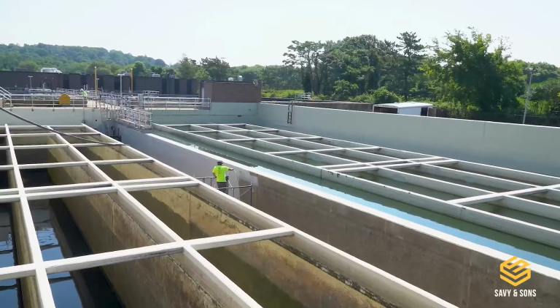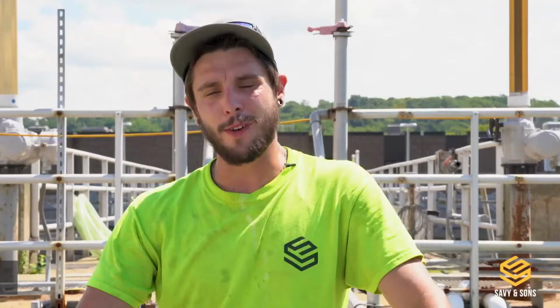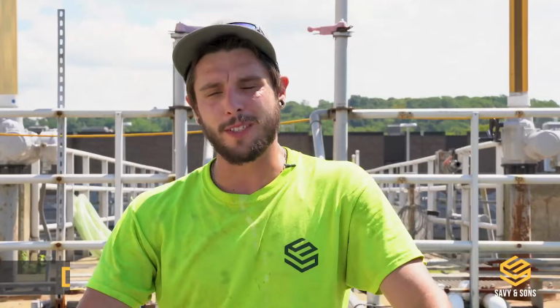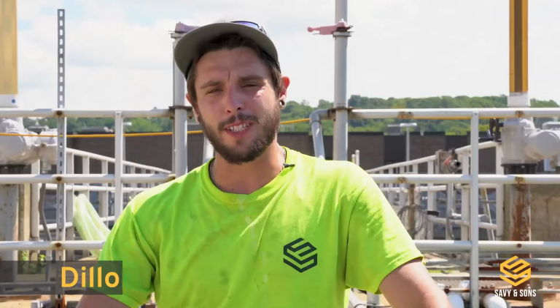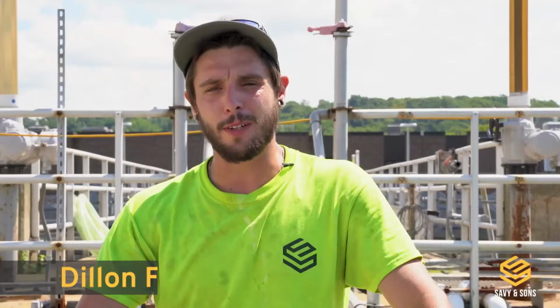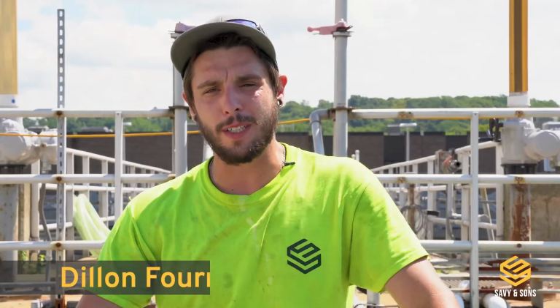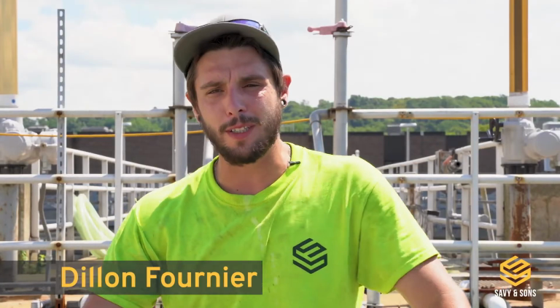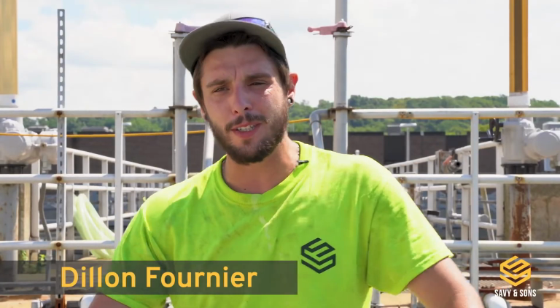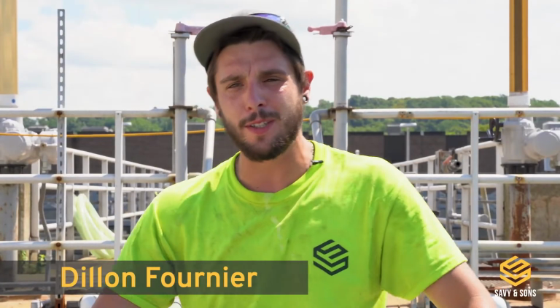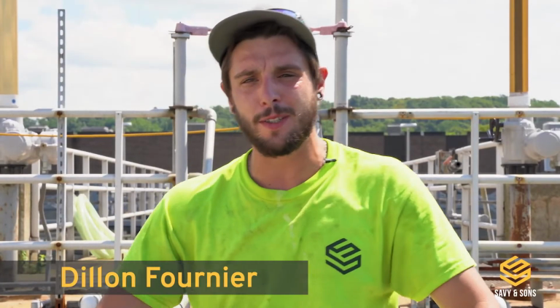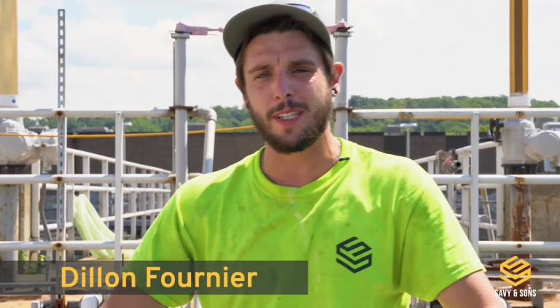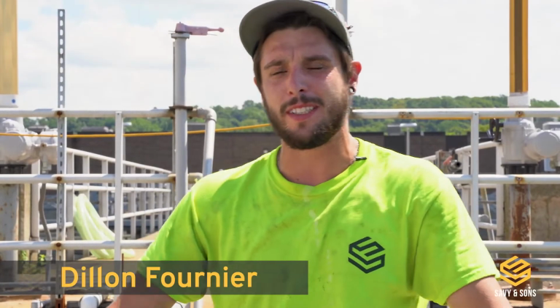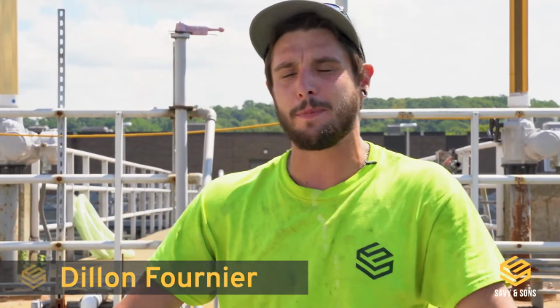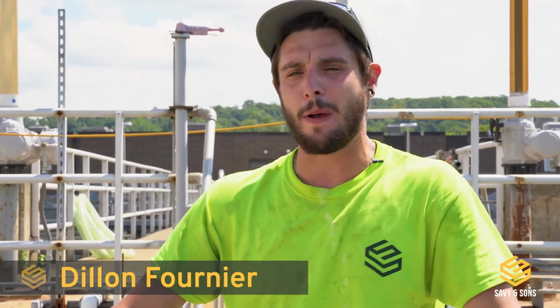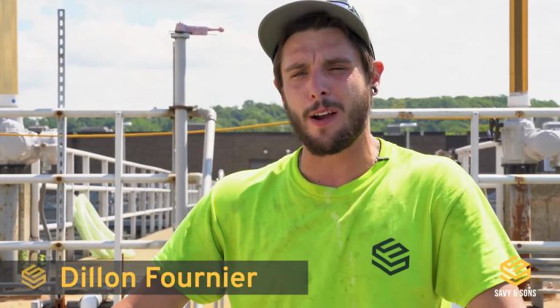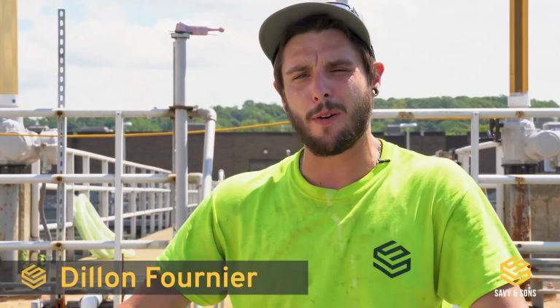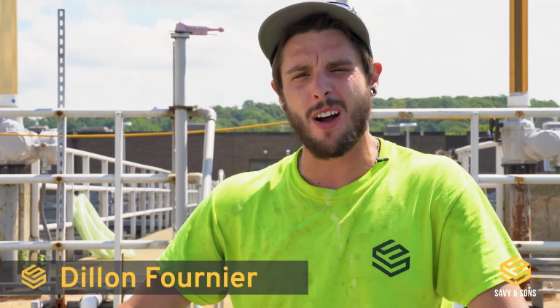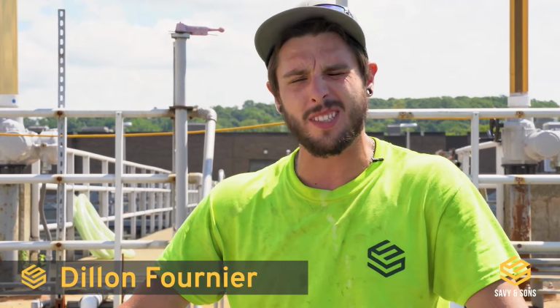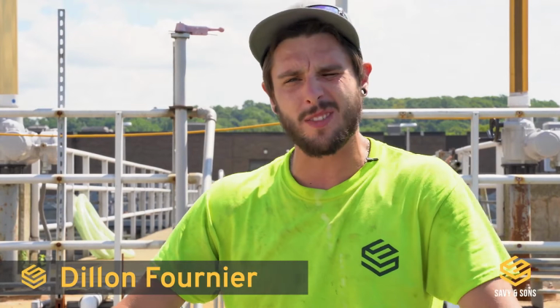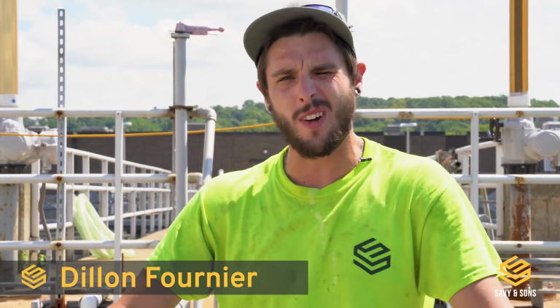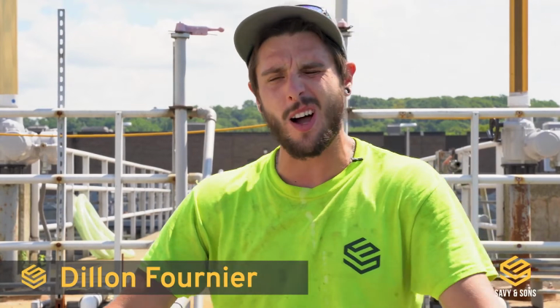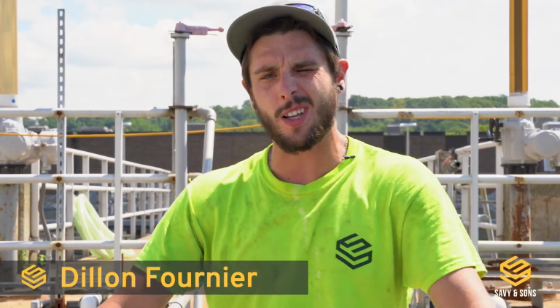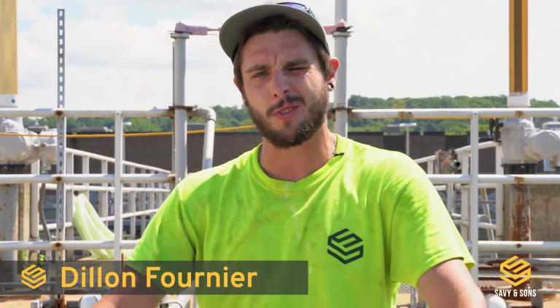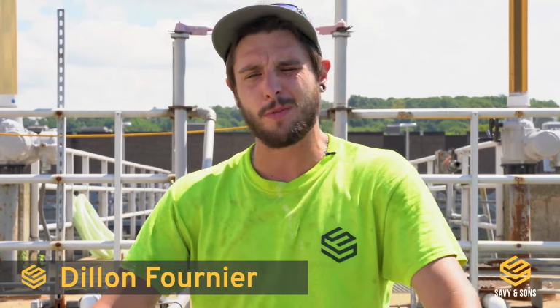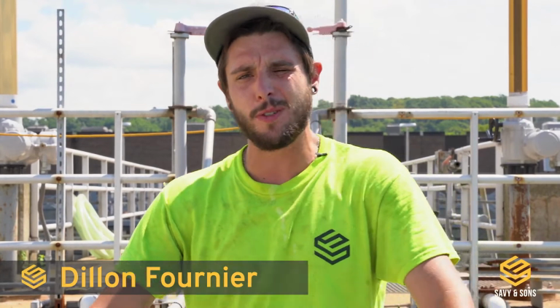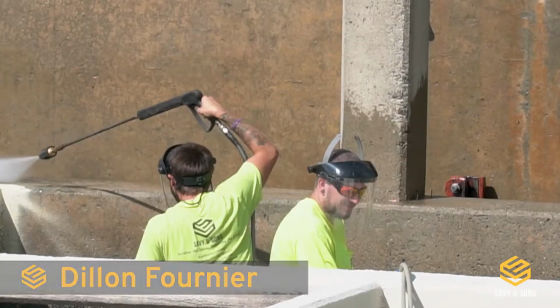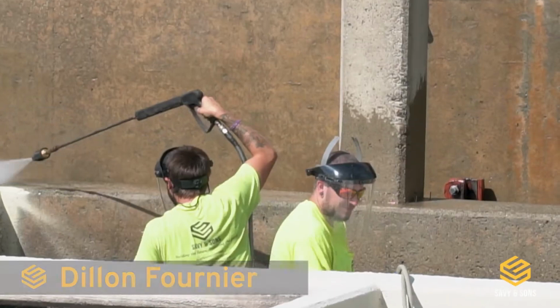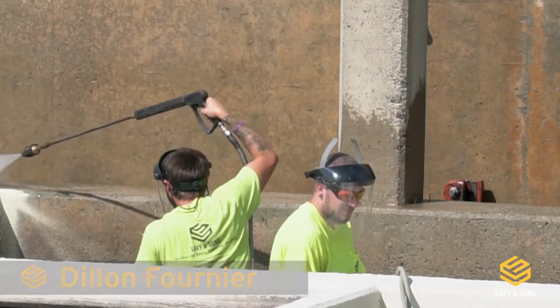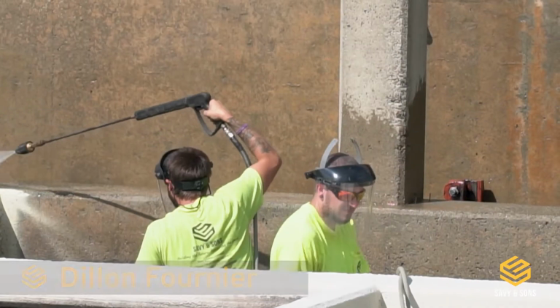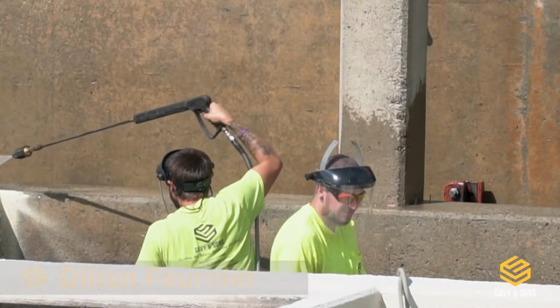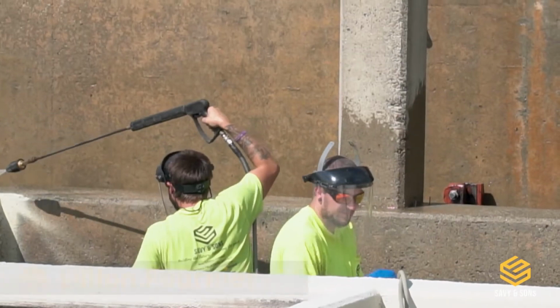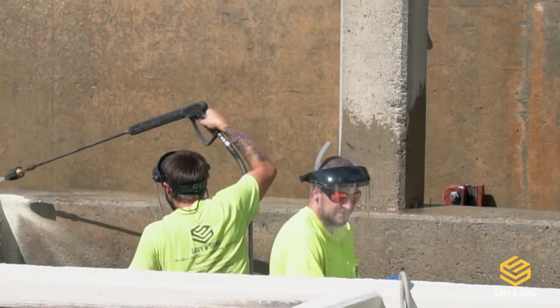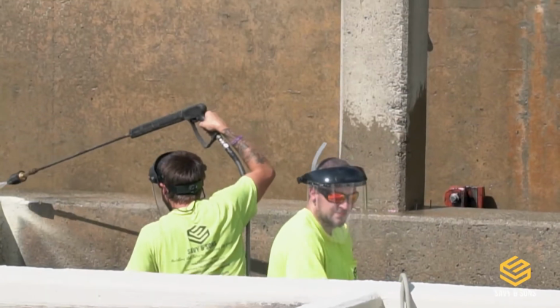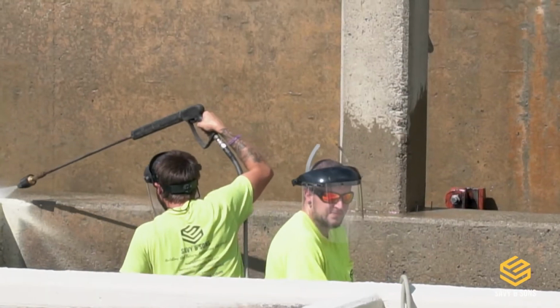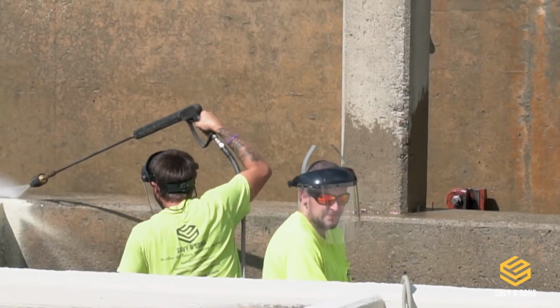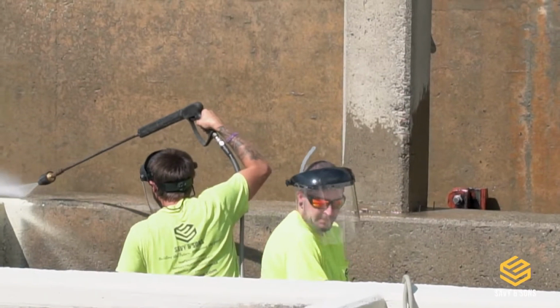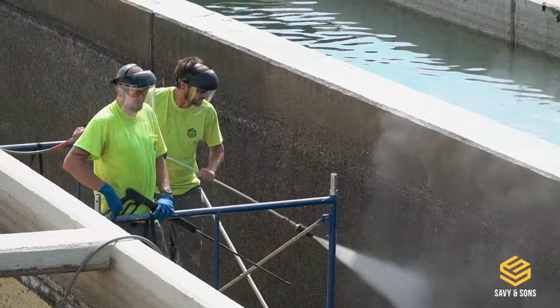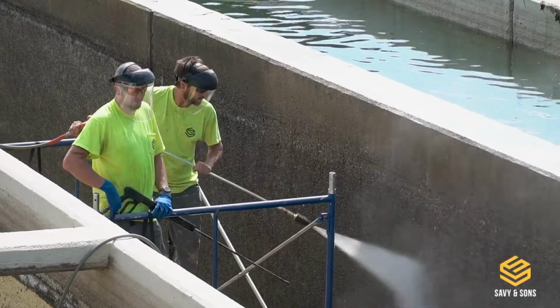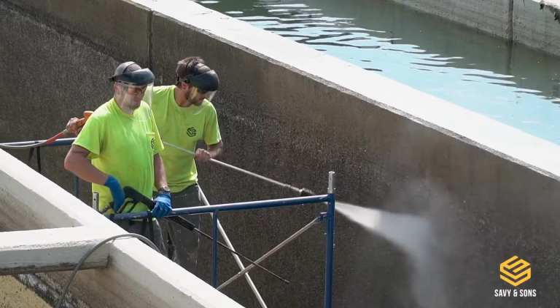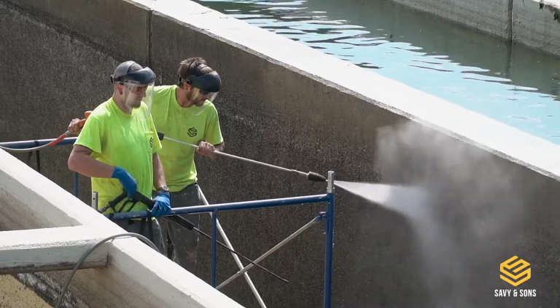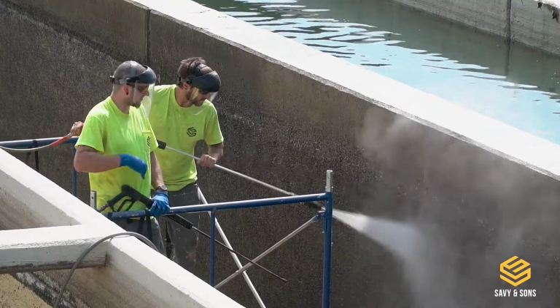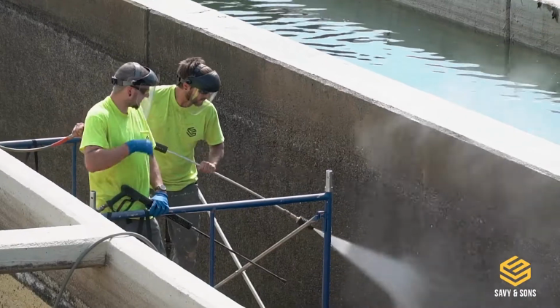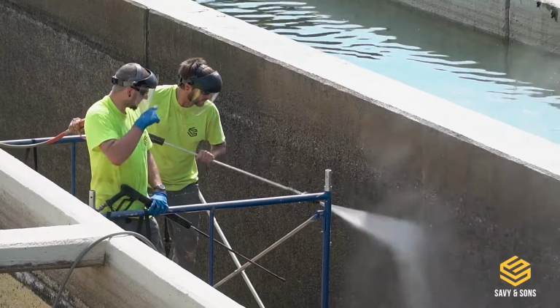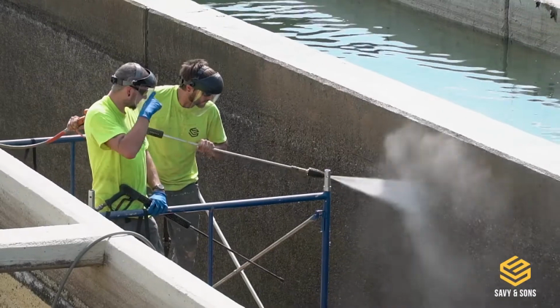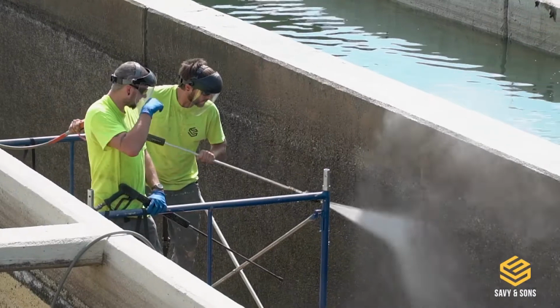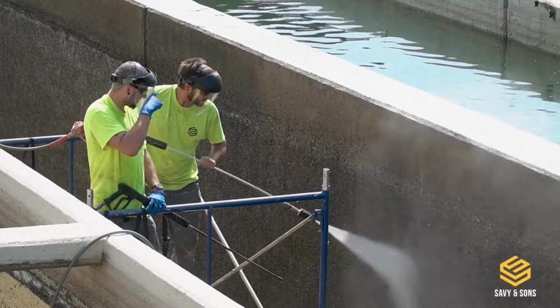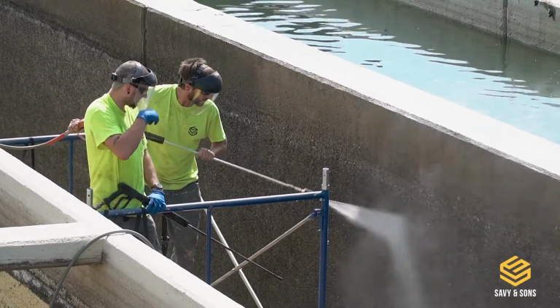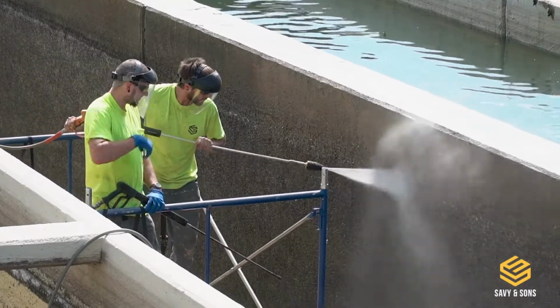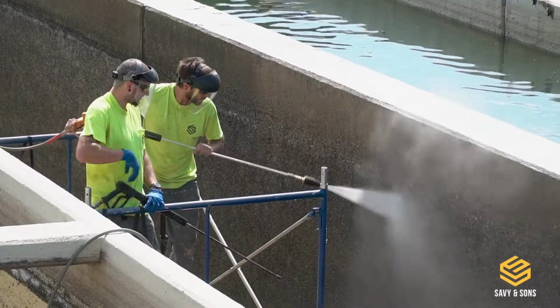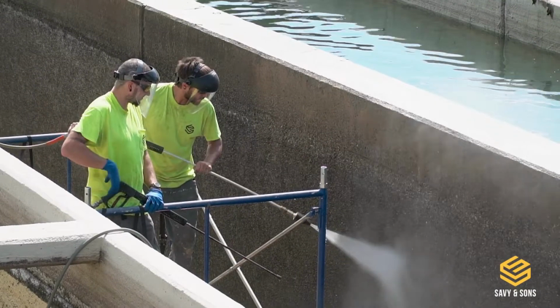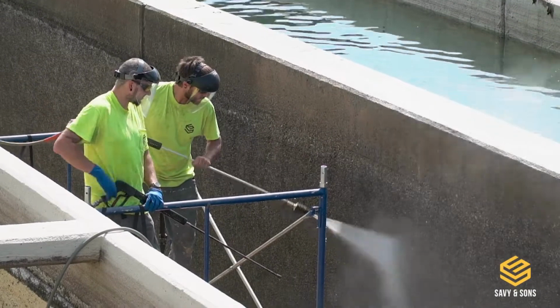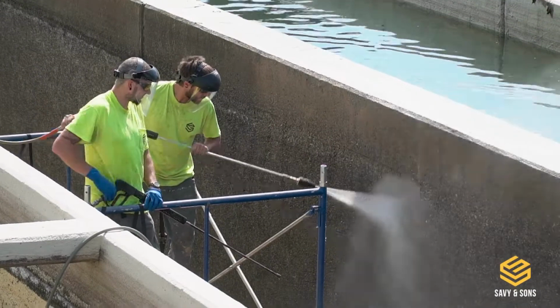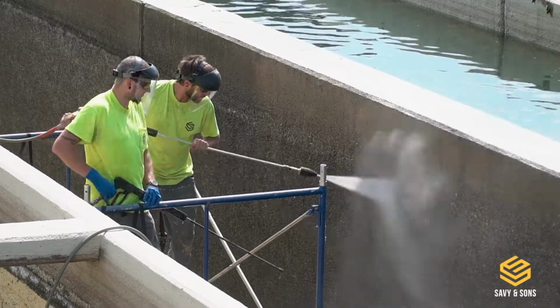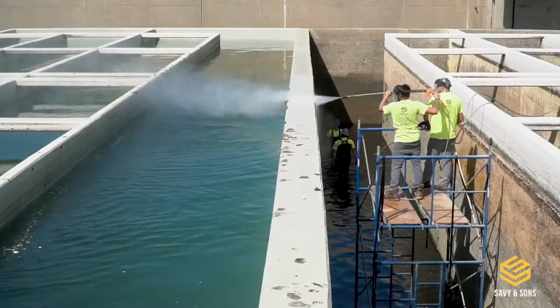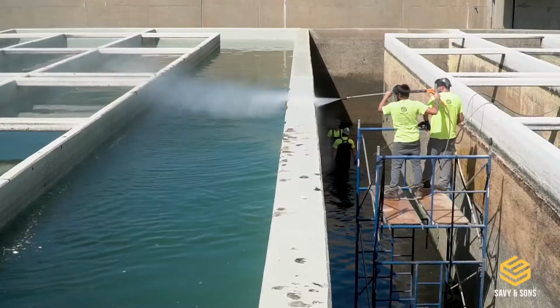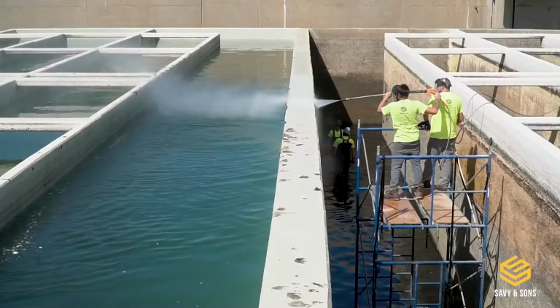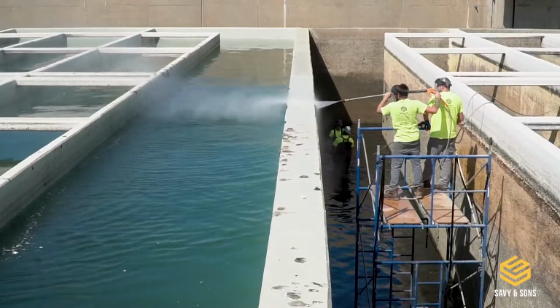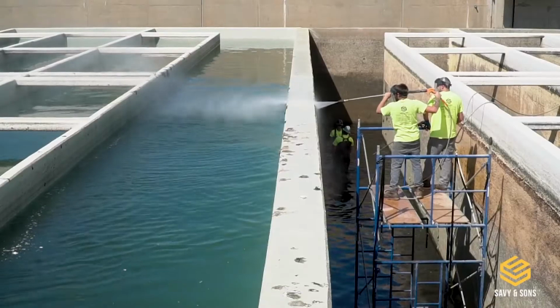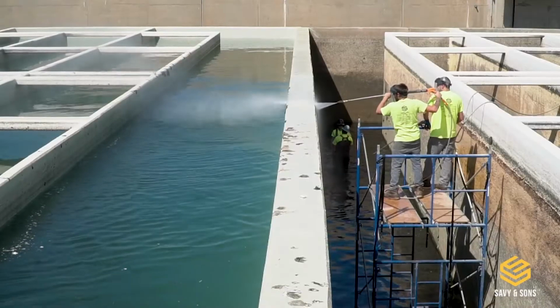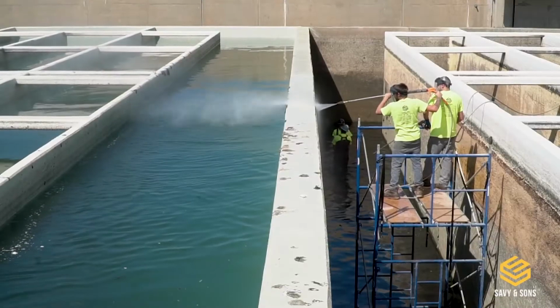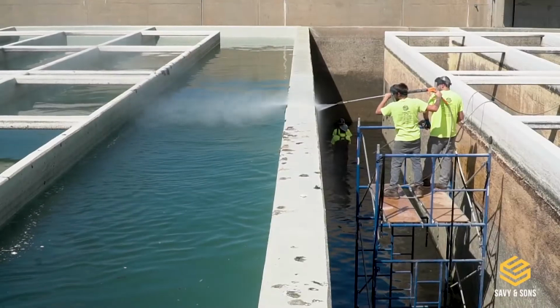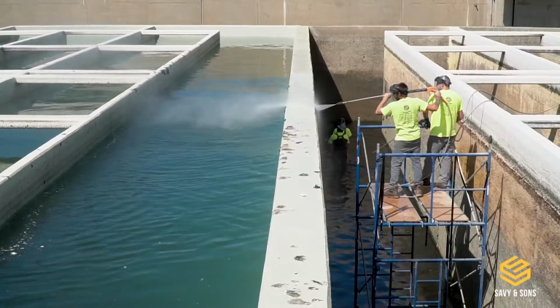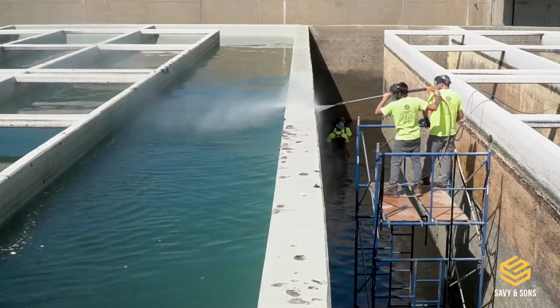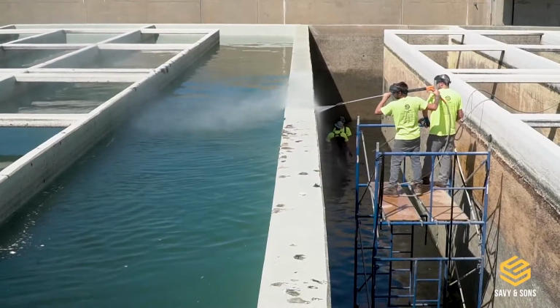First thing we do is power wash the walls, removing any of the spalling concrete, any loose debris, and algae buildup.